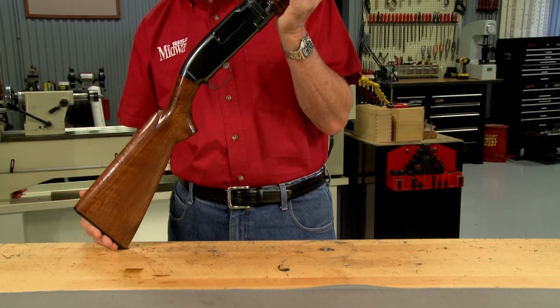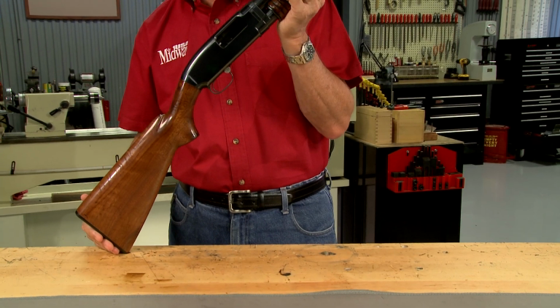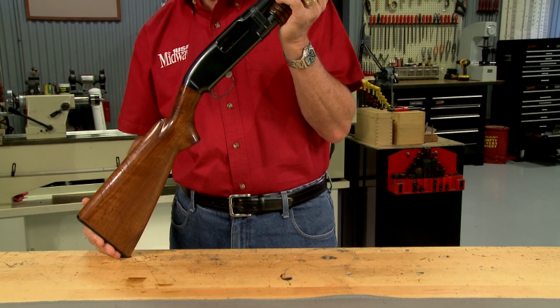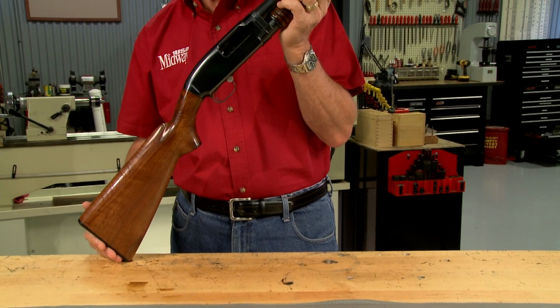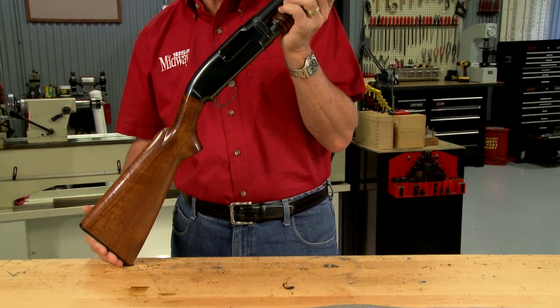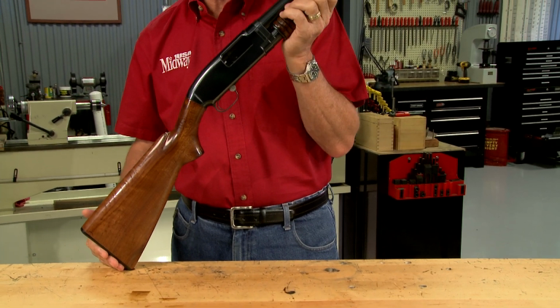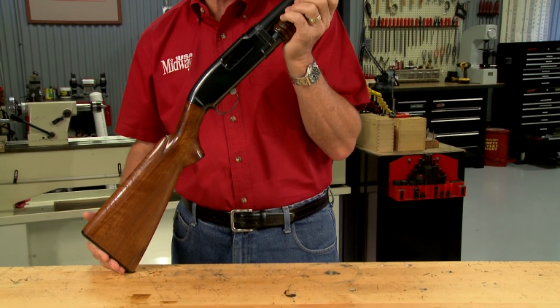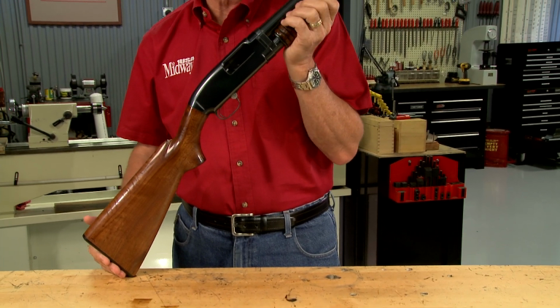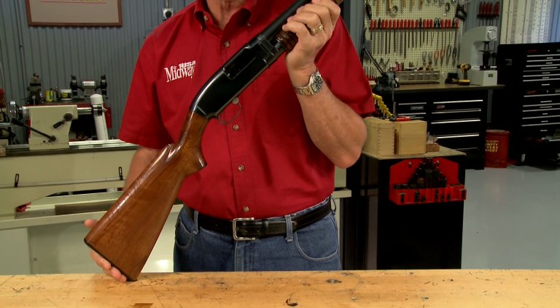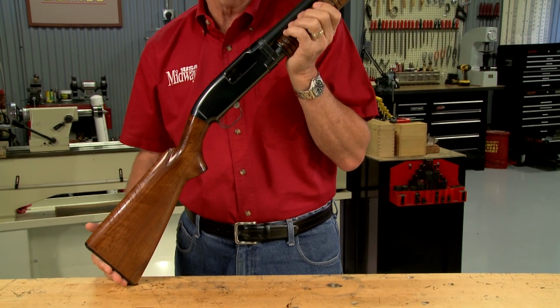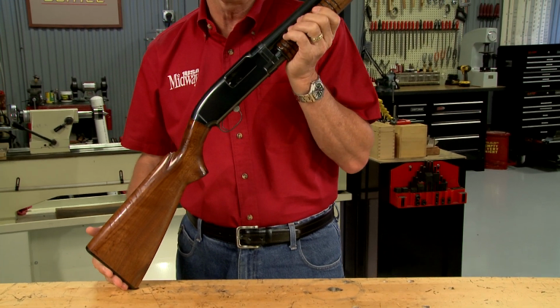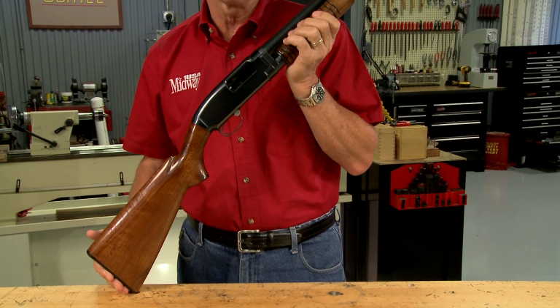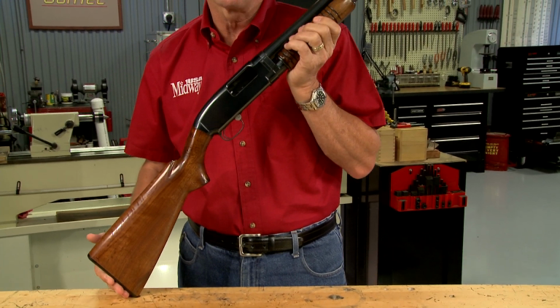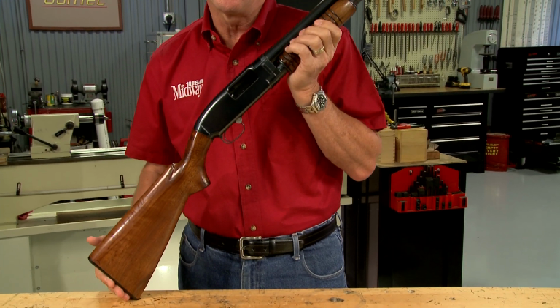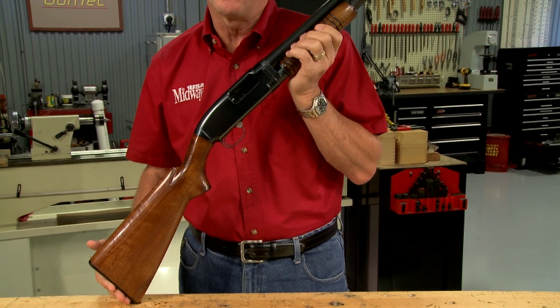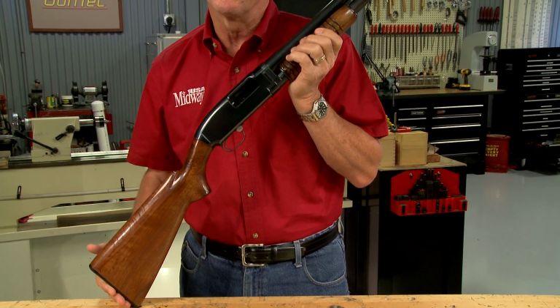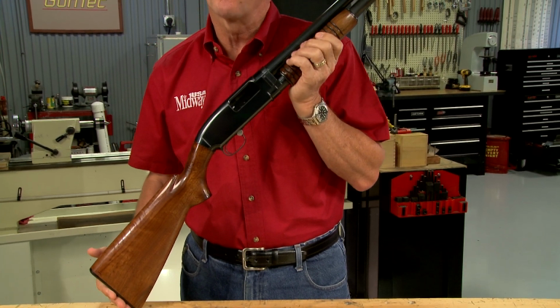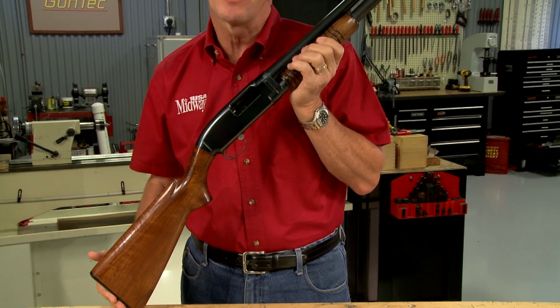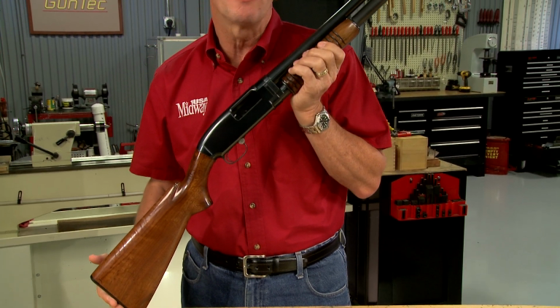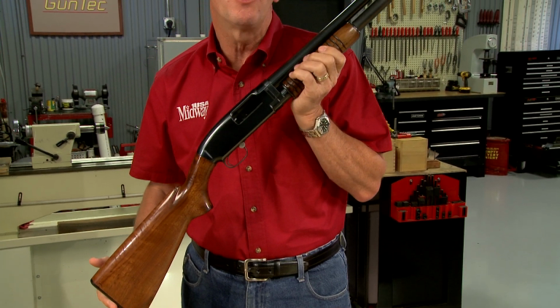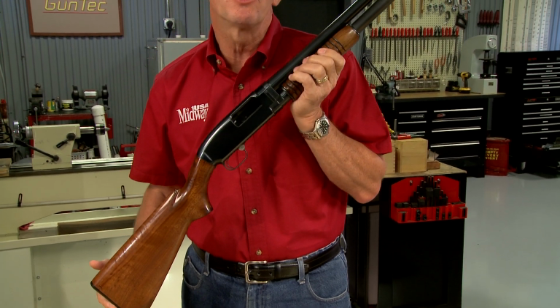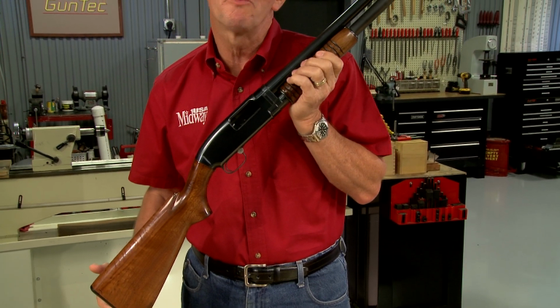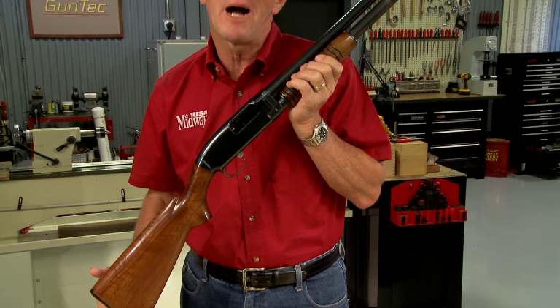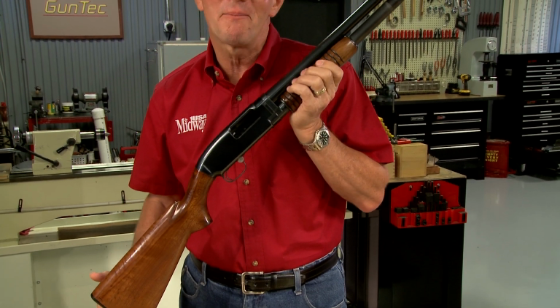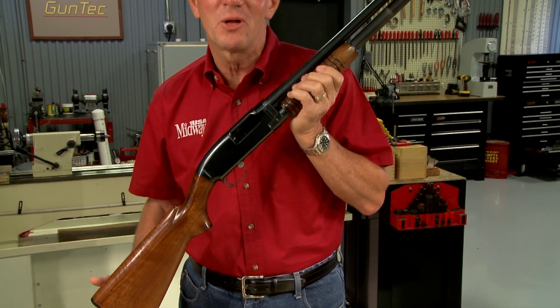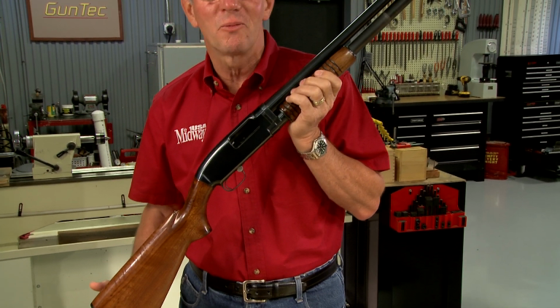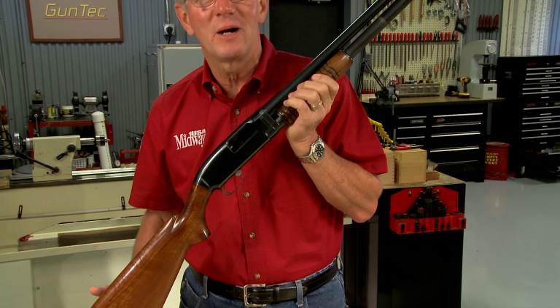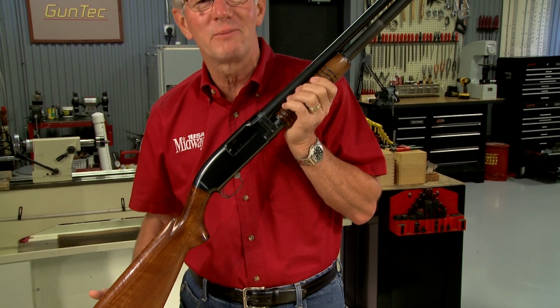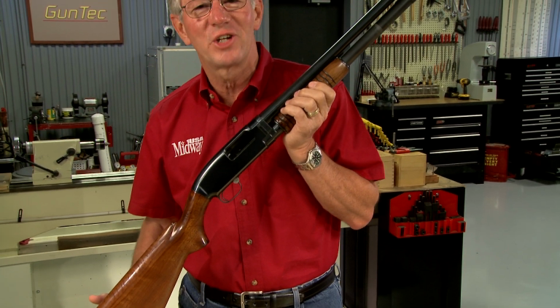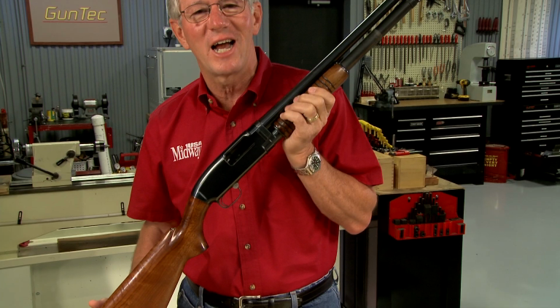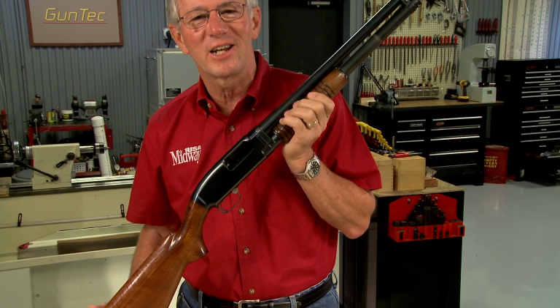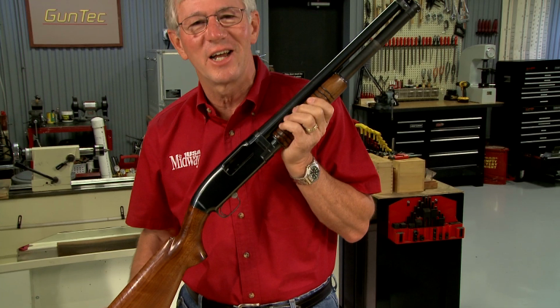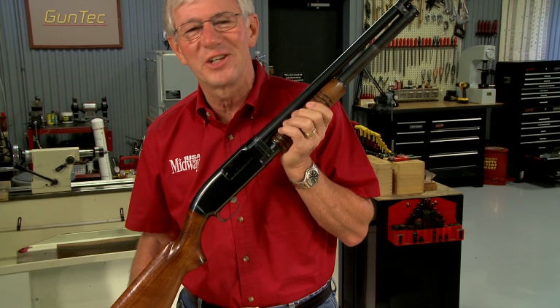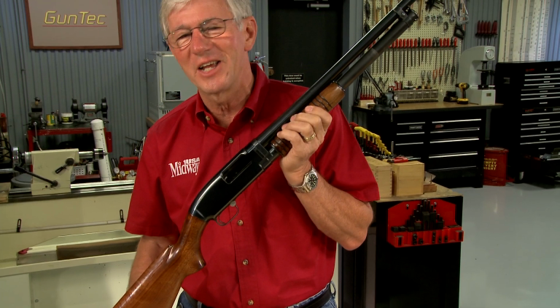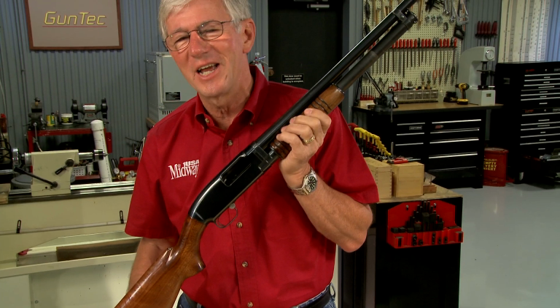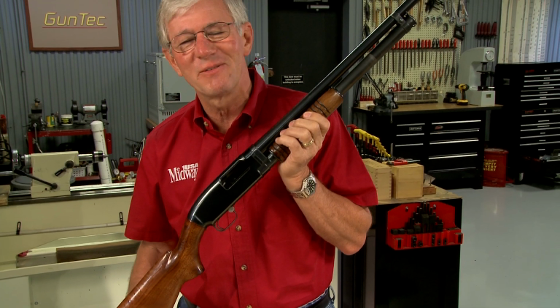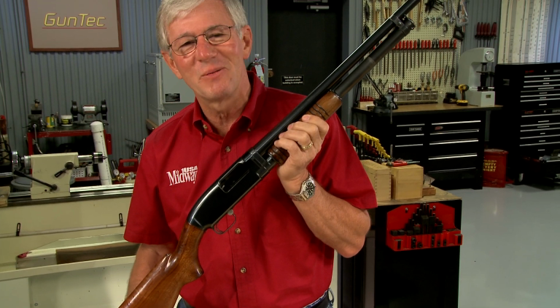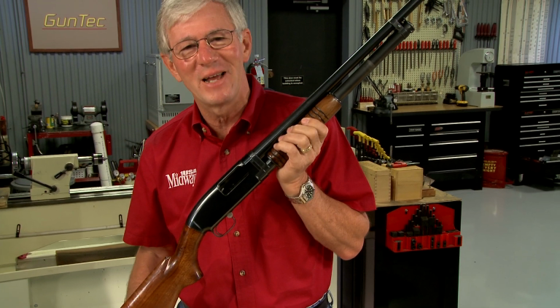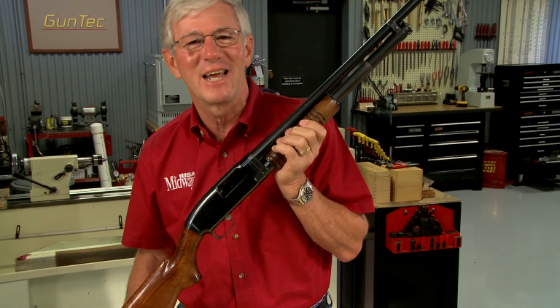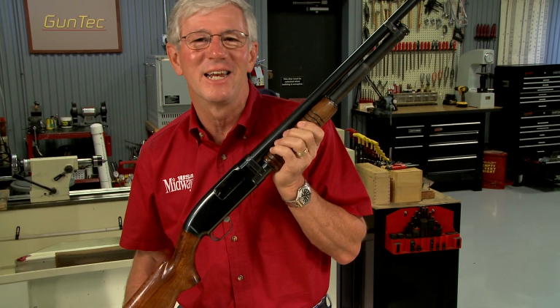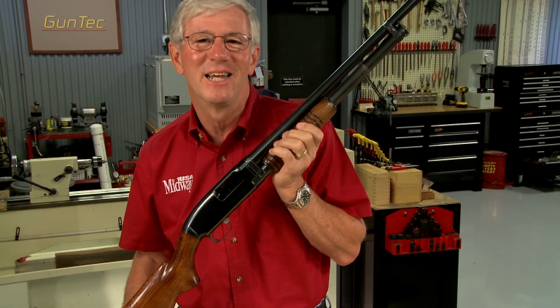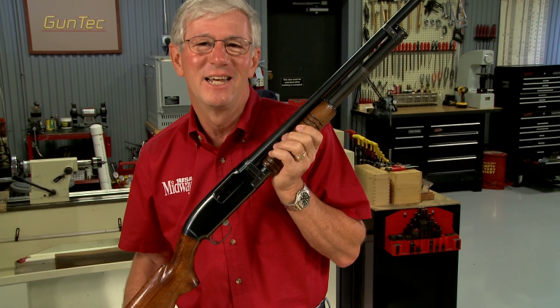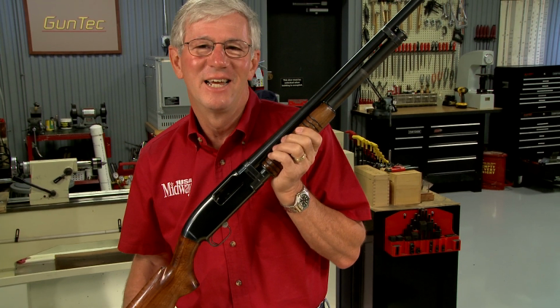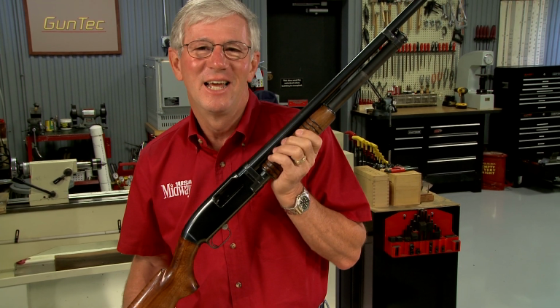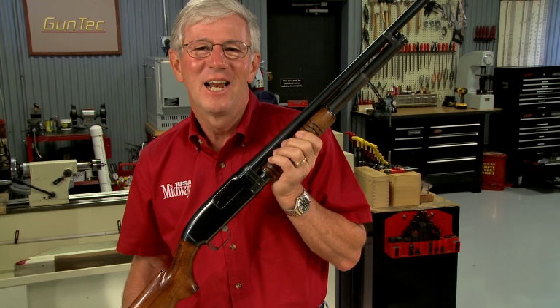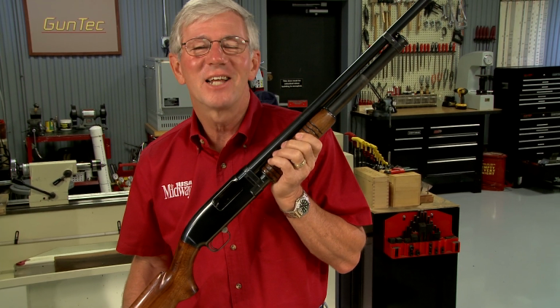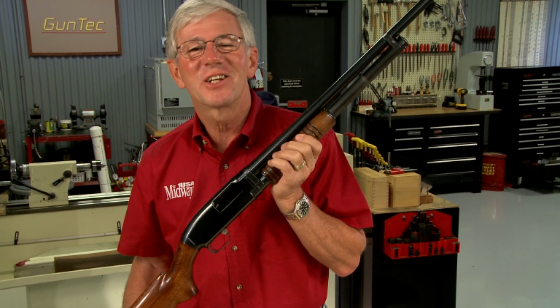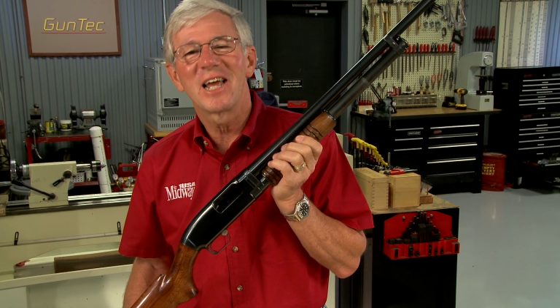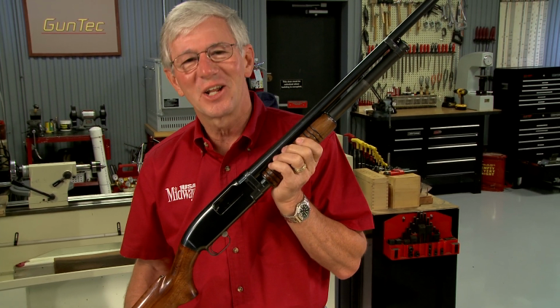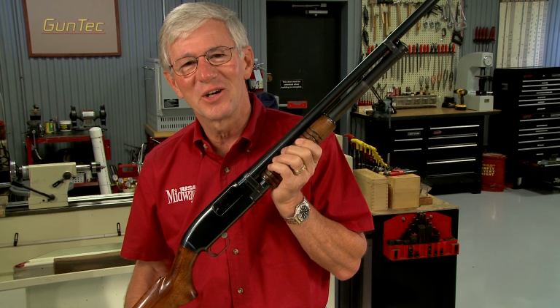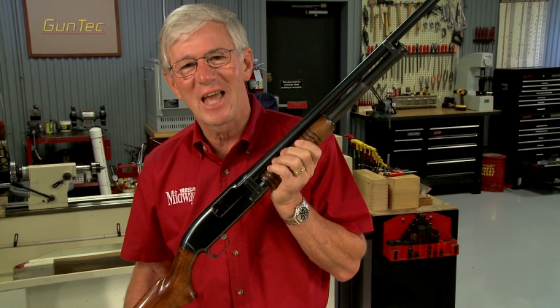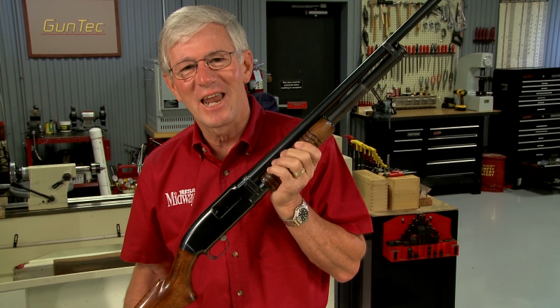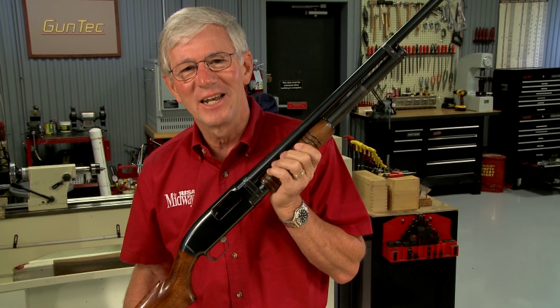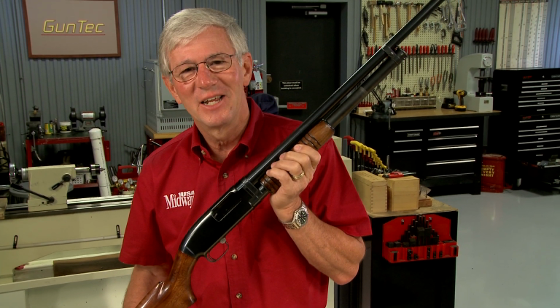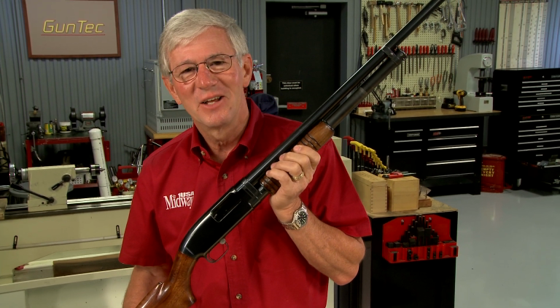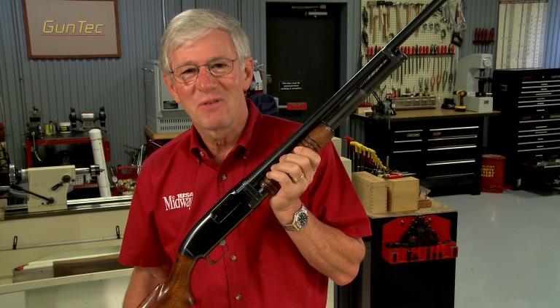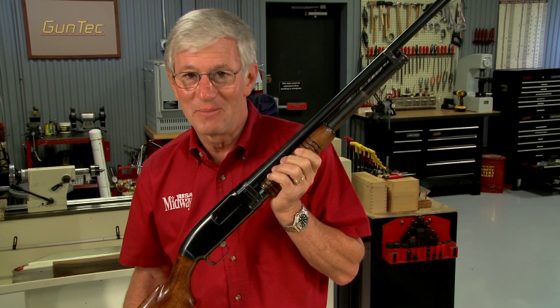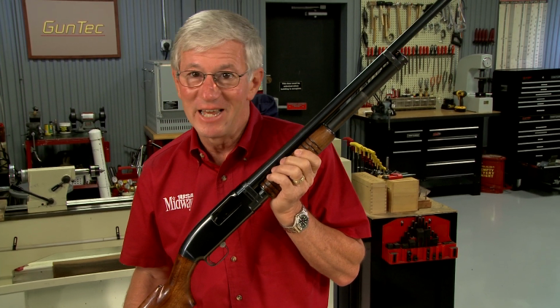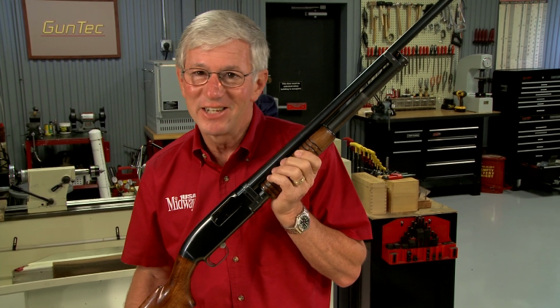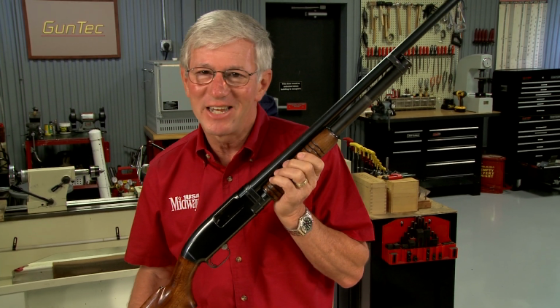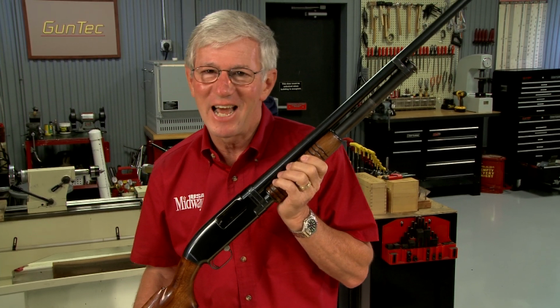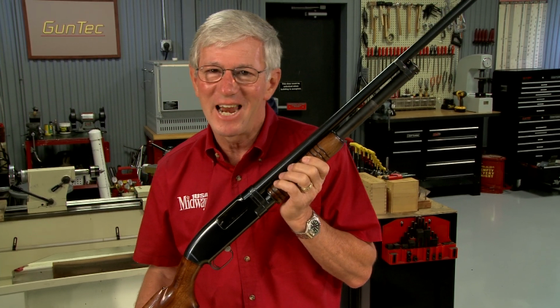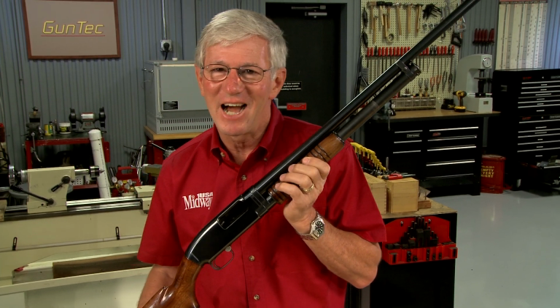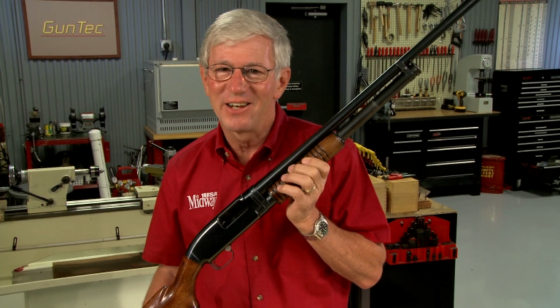The Winchester Model 12 is one of the most popular pump shotguns ever made. Let's take a look at it from the inside out.